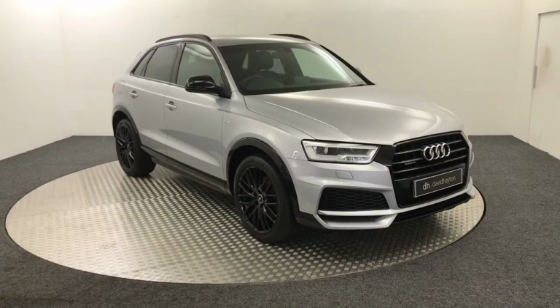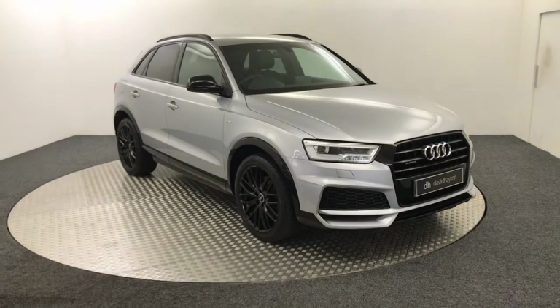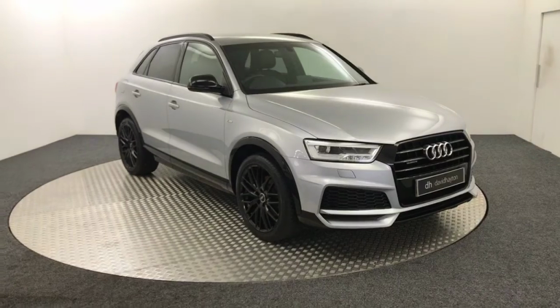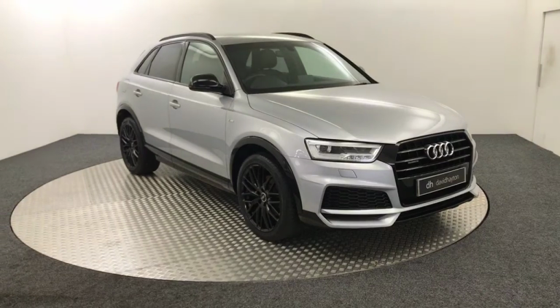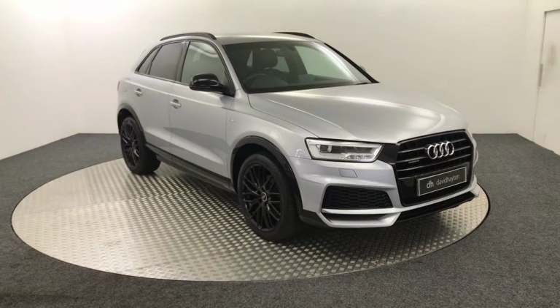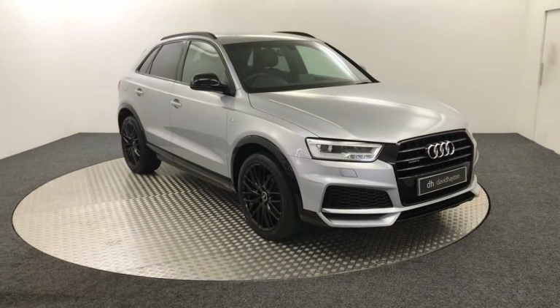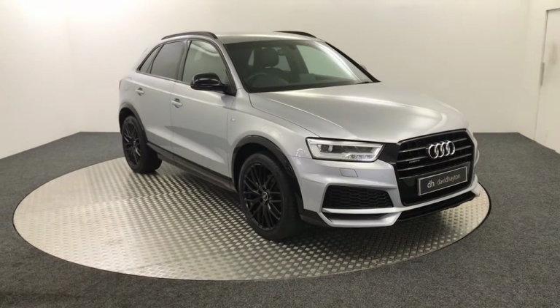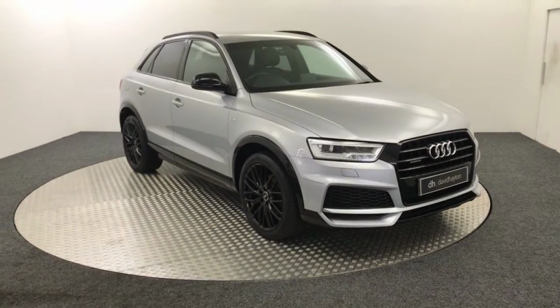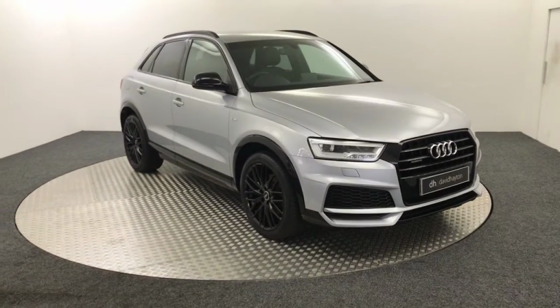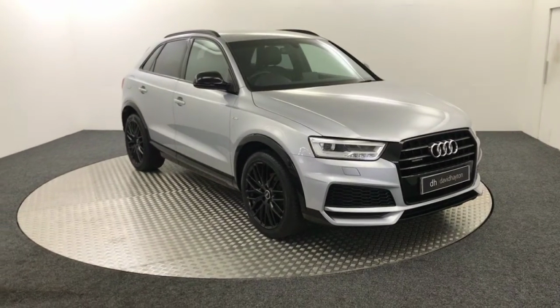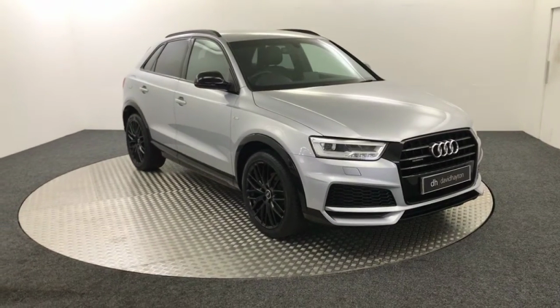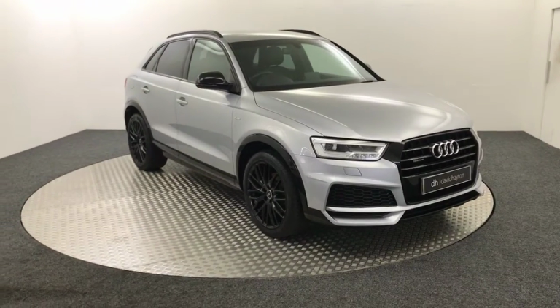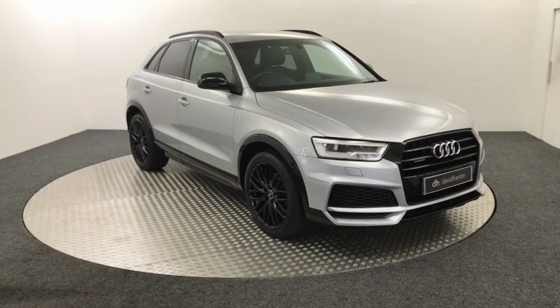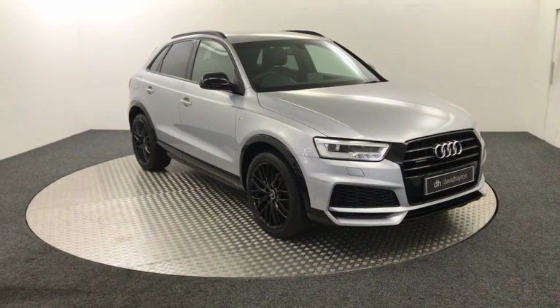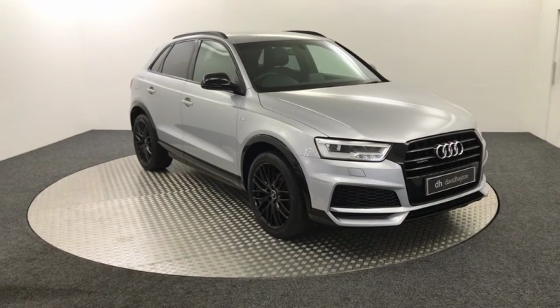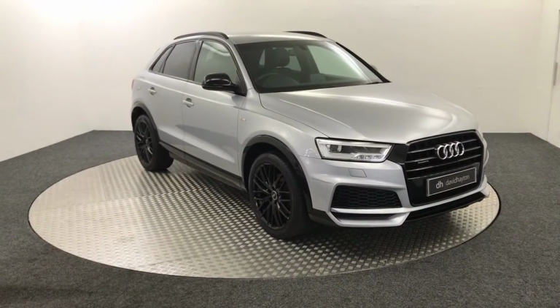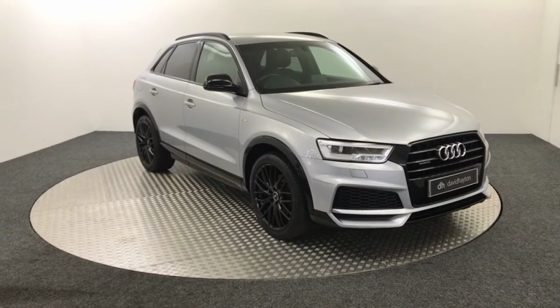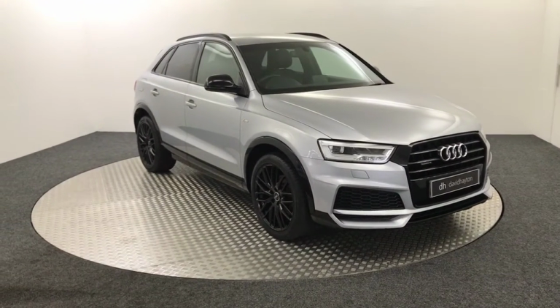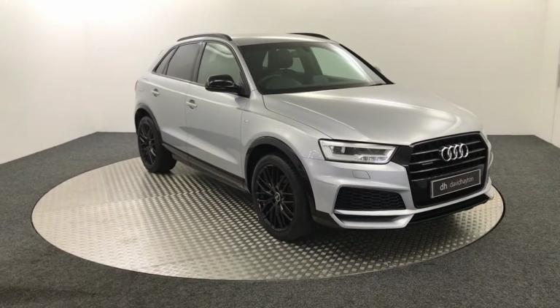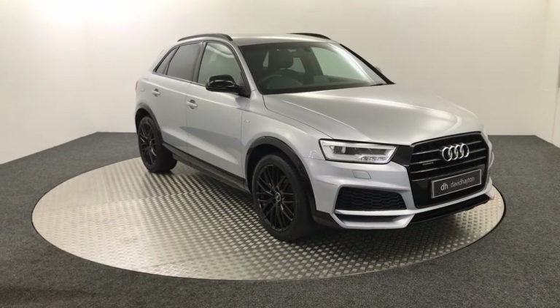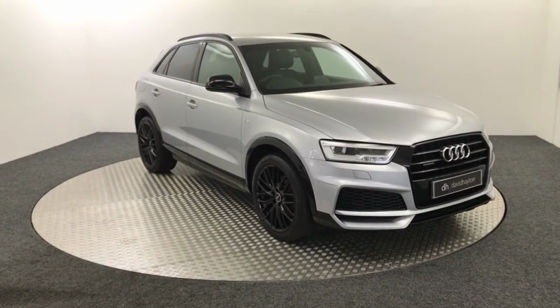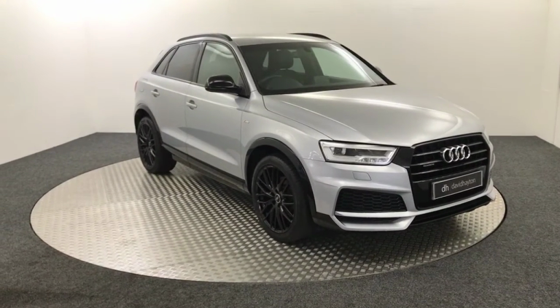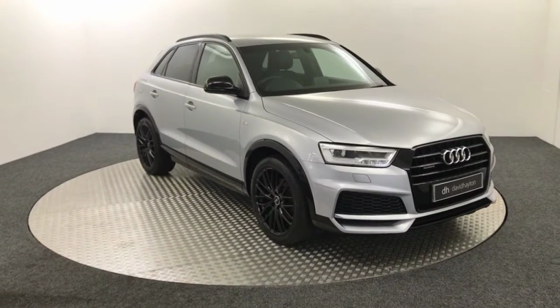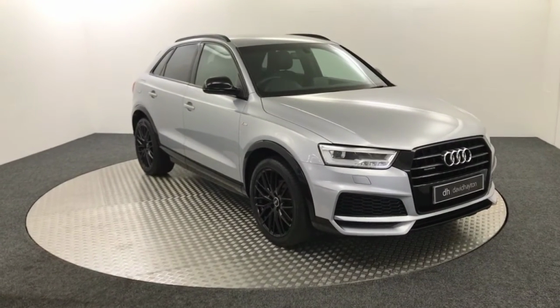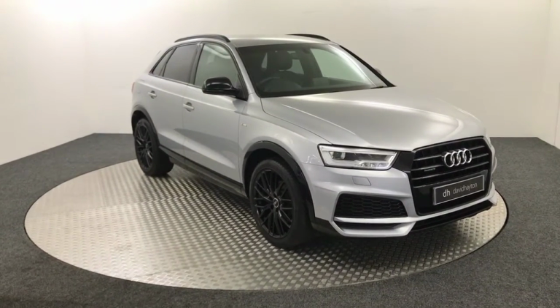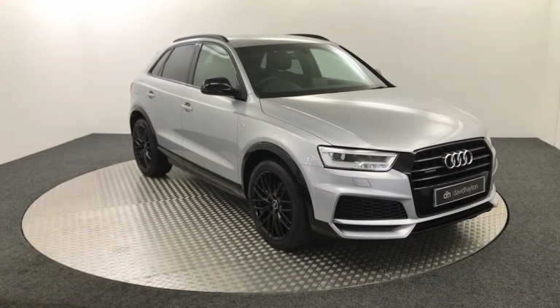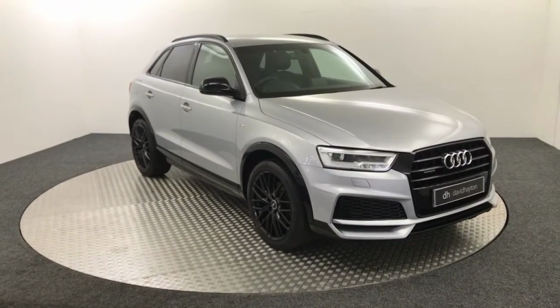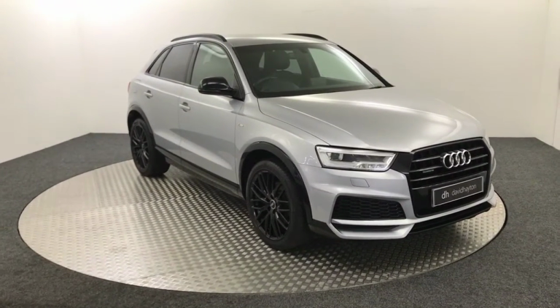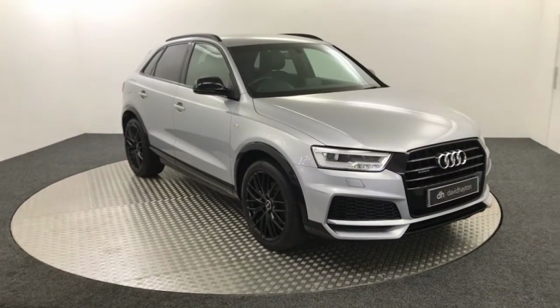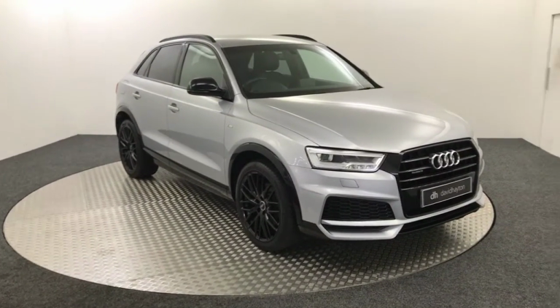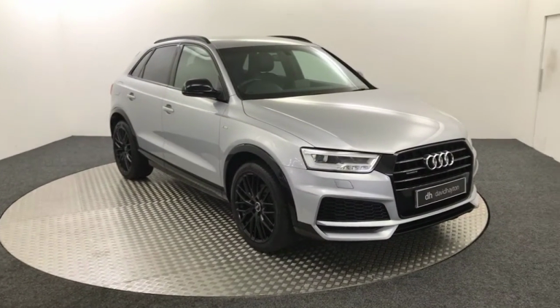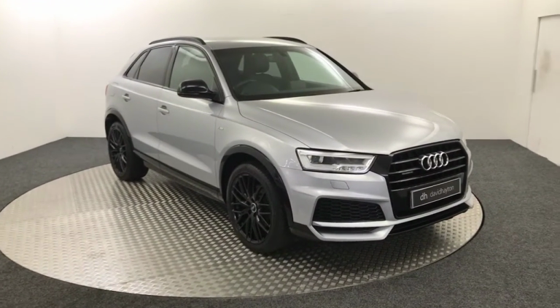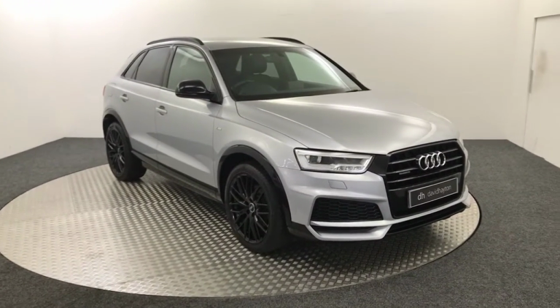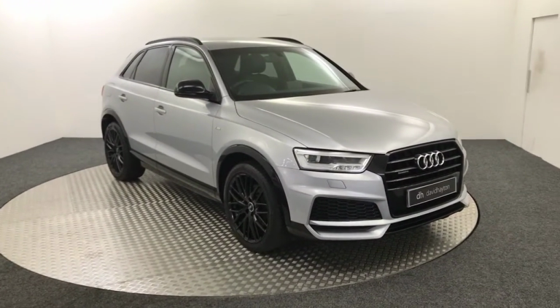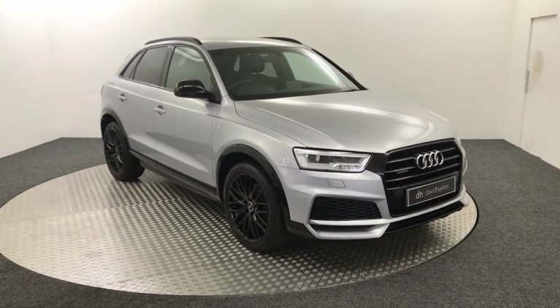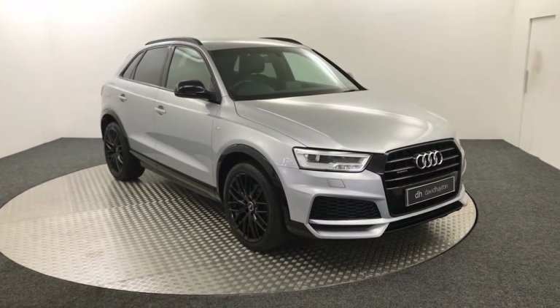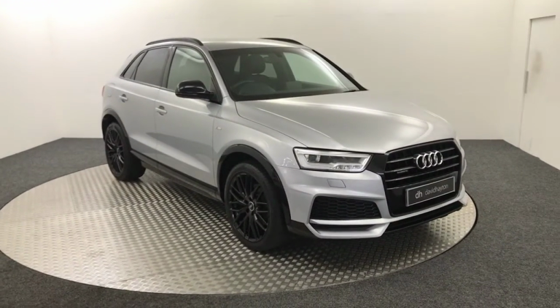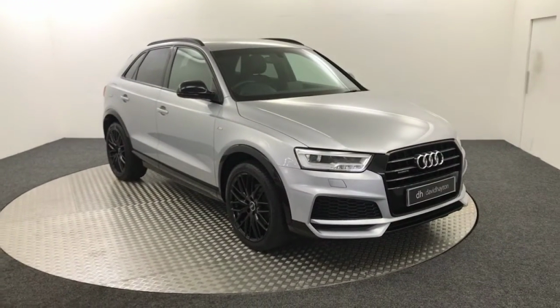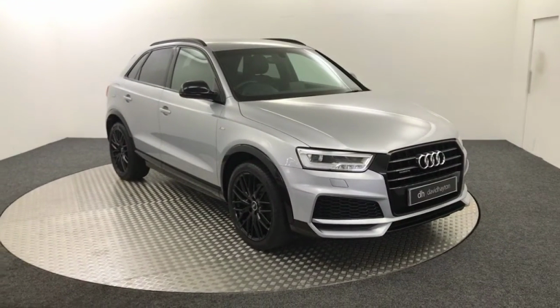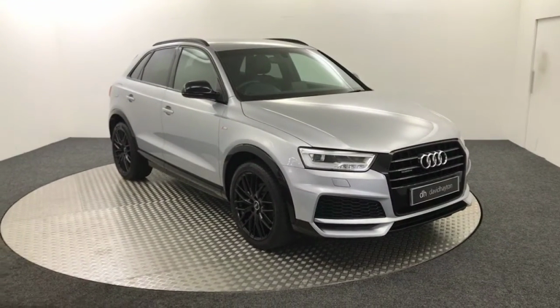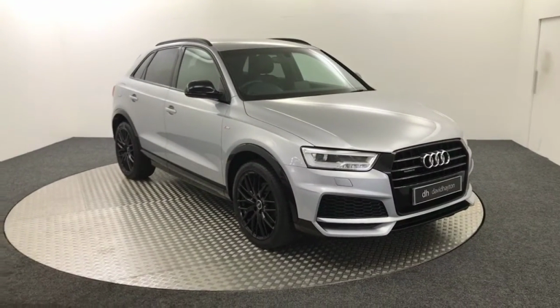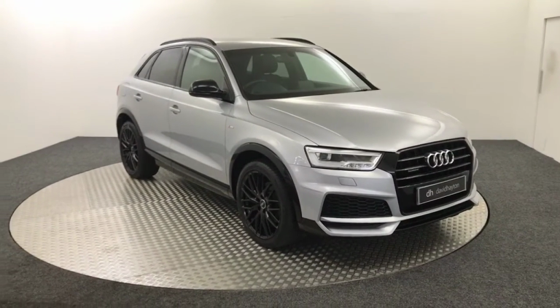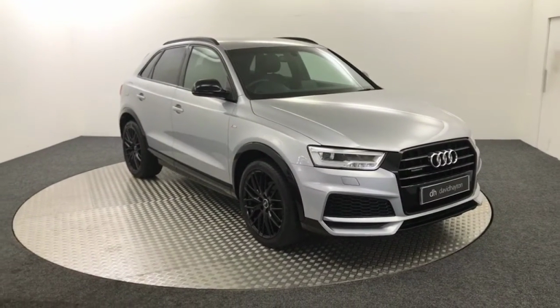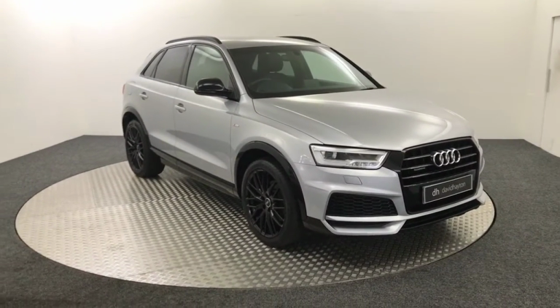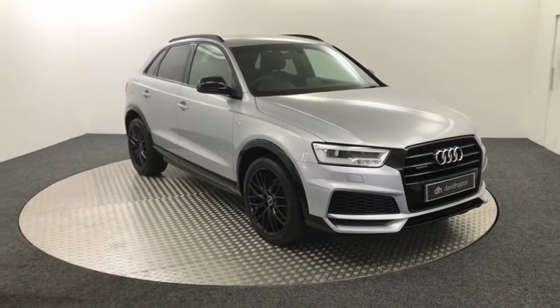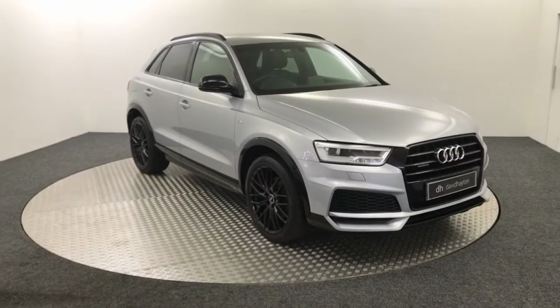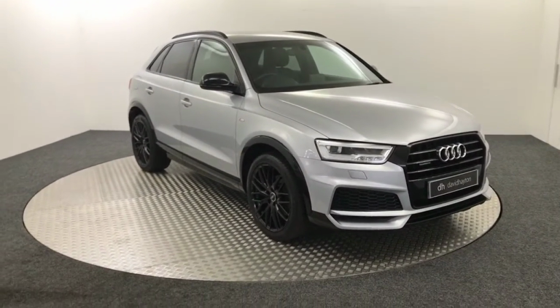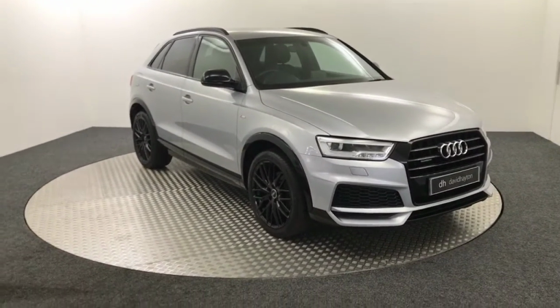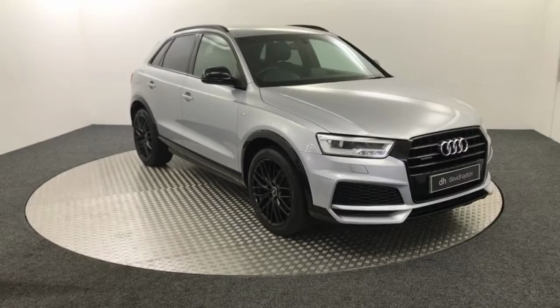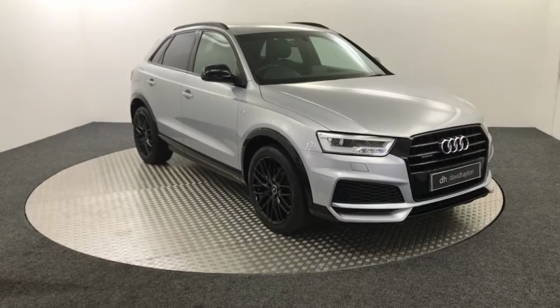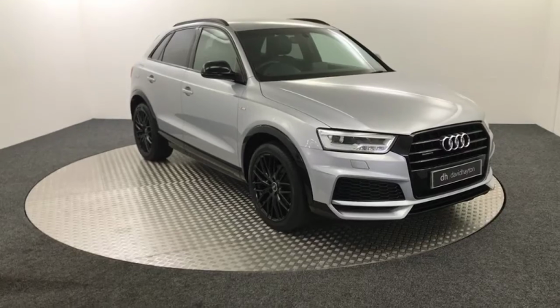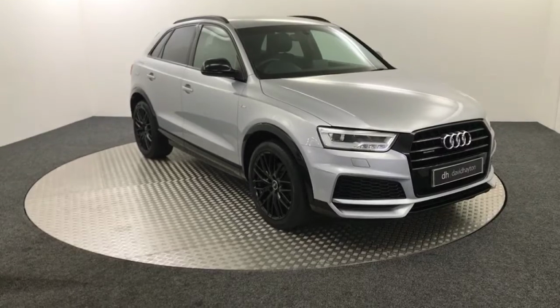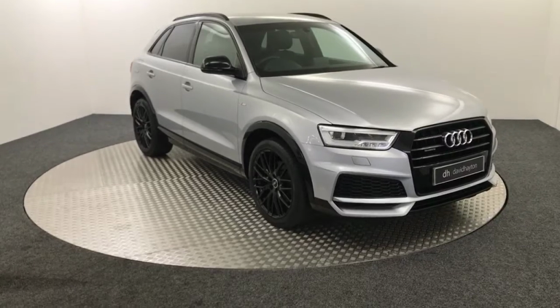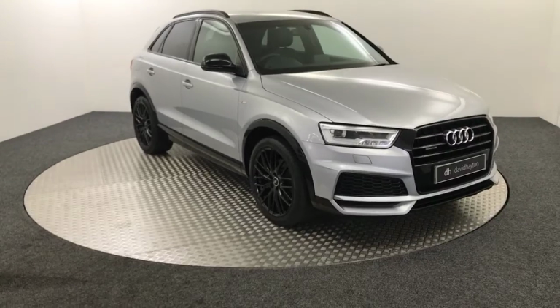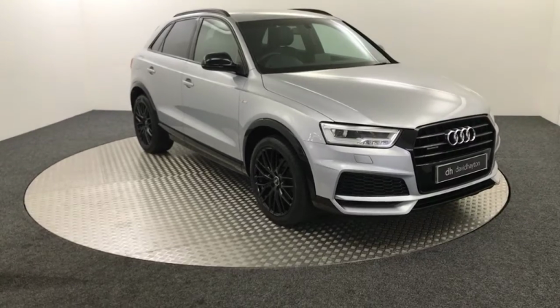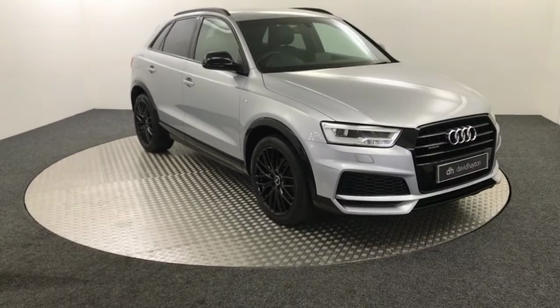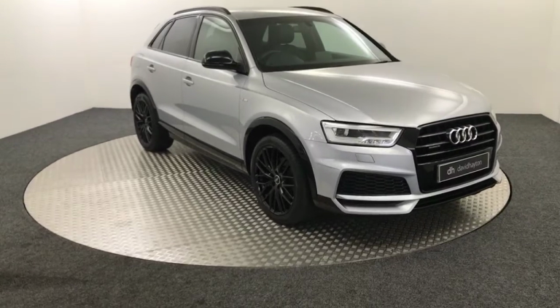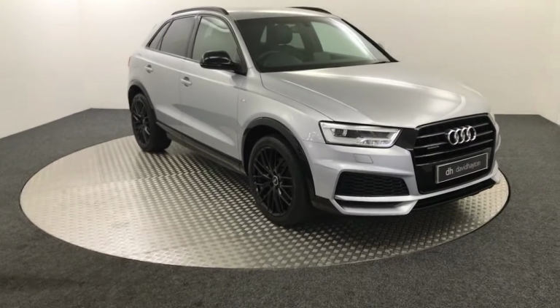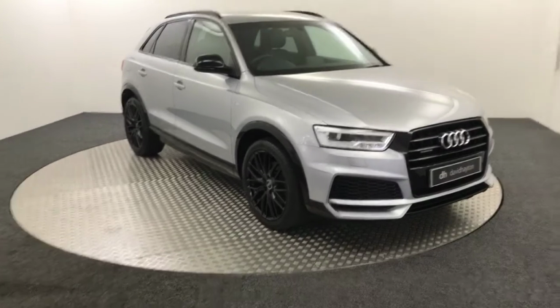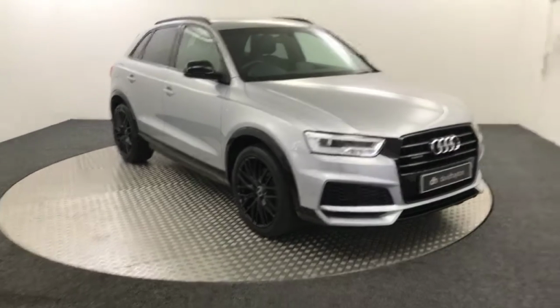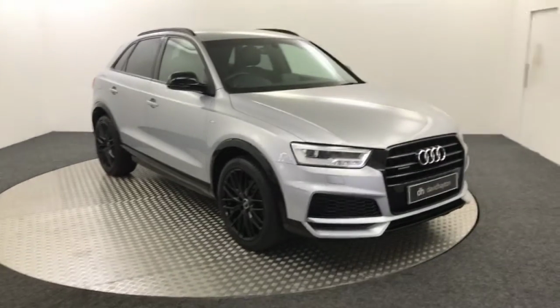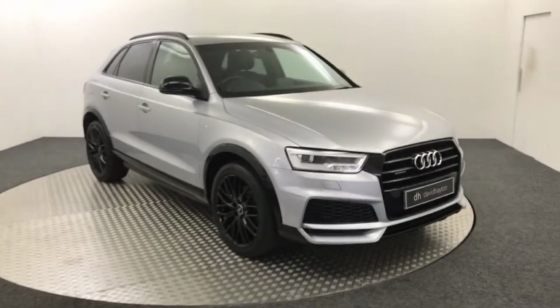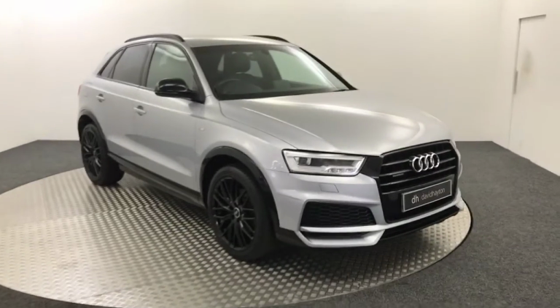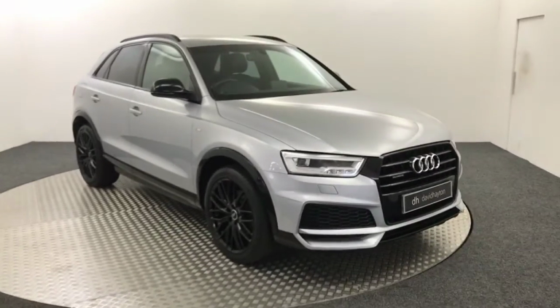Hi, it's James from David Haytons Auto Star. Today on the turntable we have this 2017 Audi Q3 S Line Black Edition.